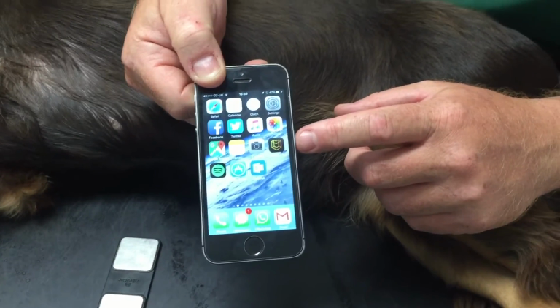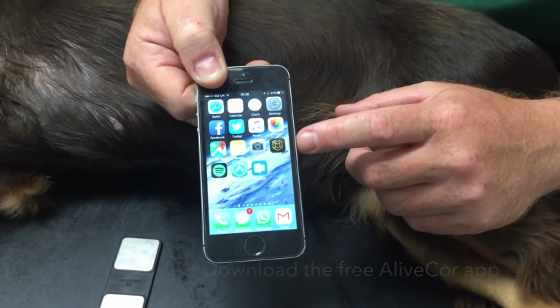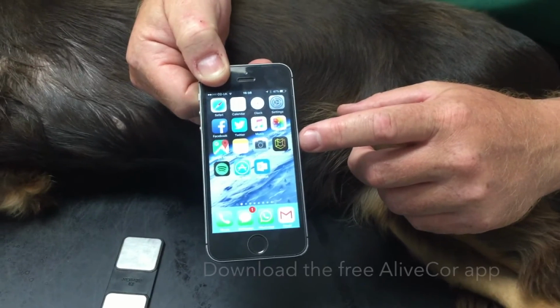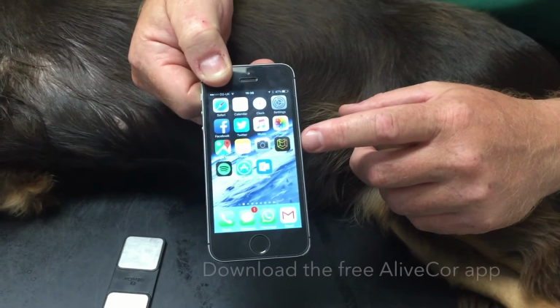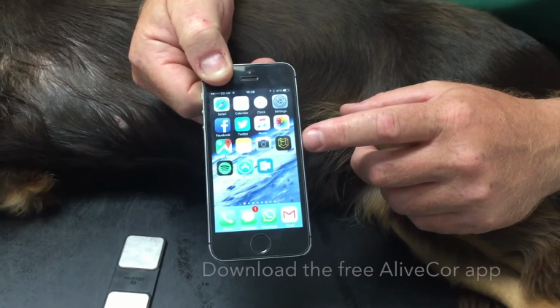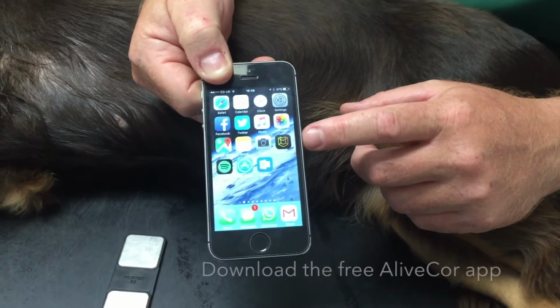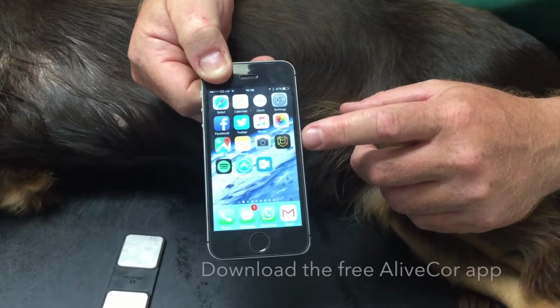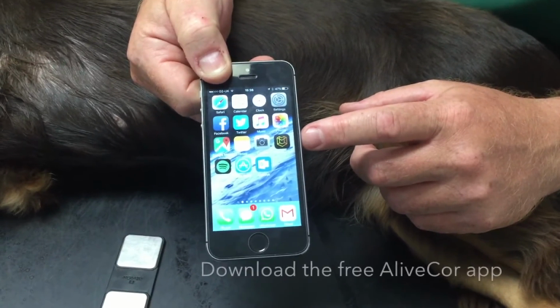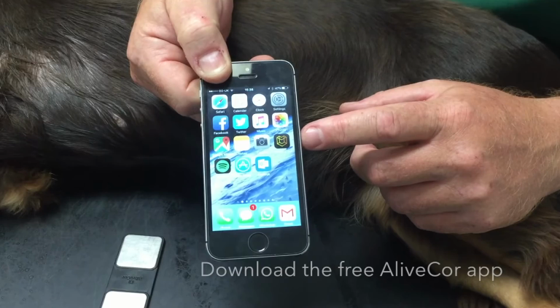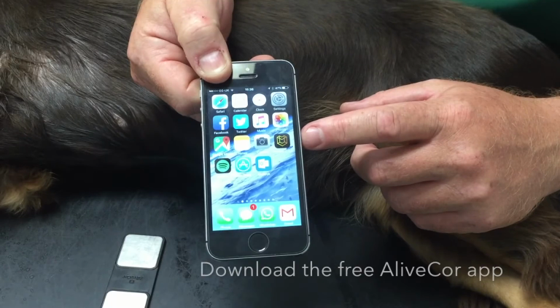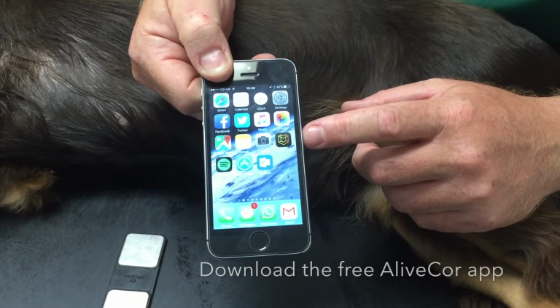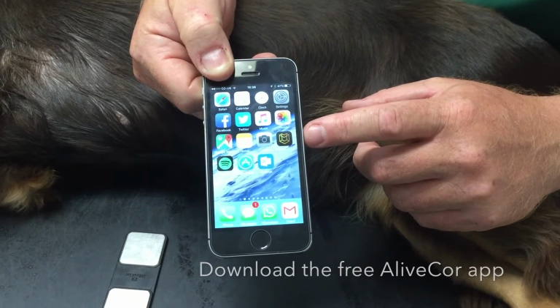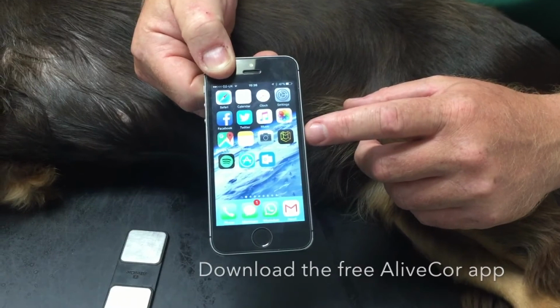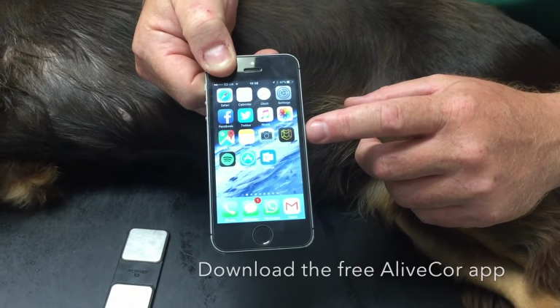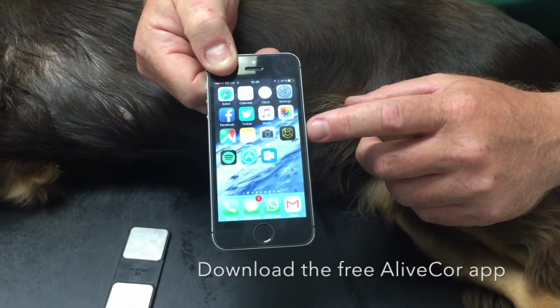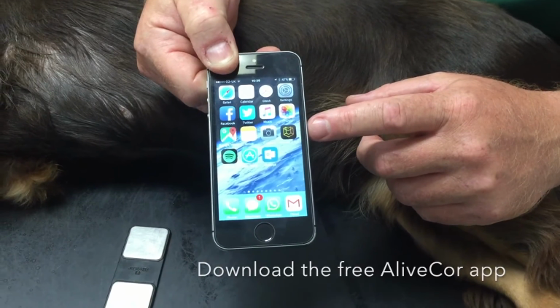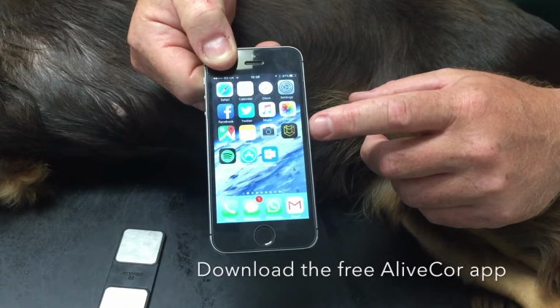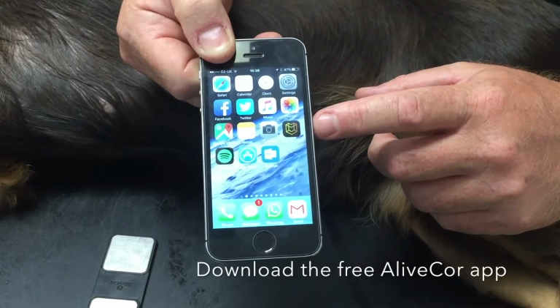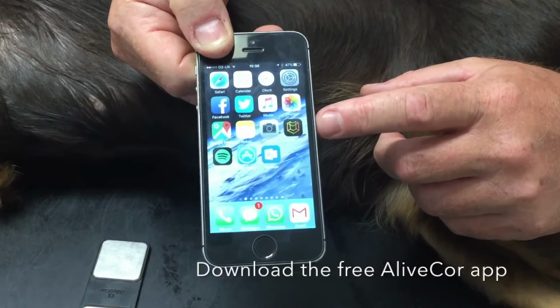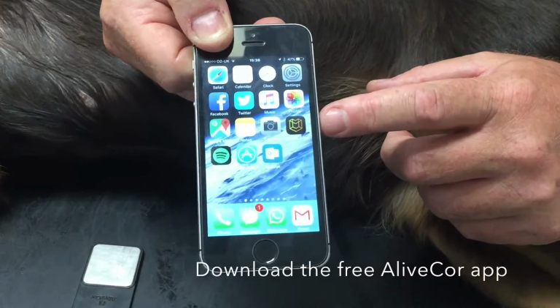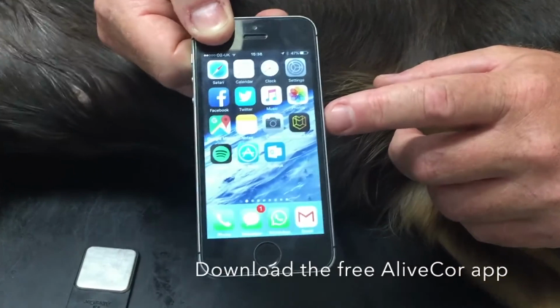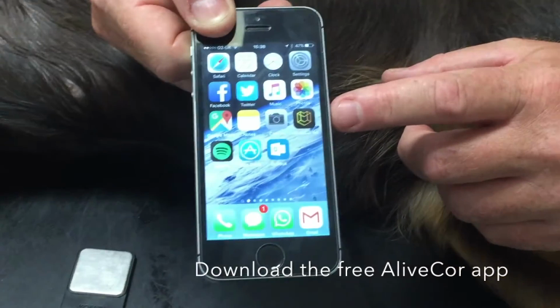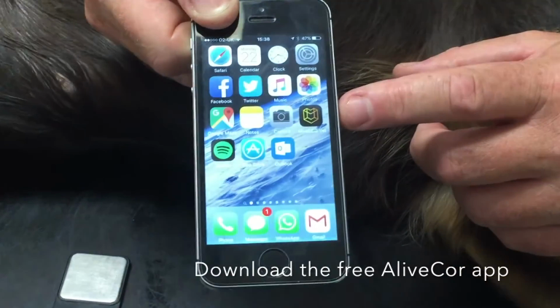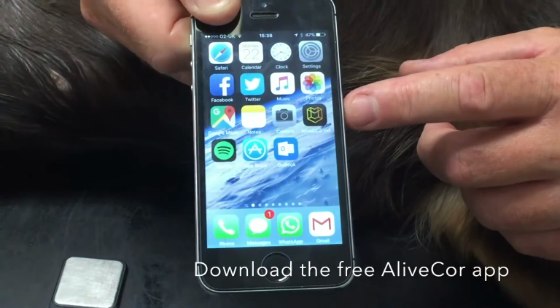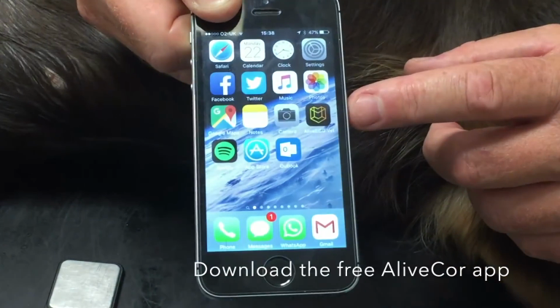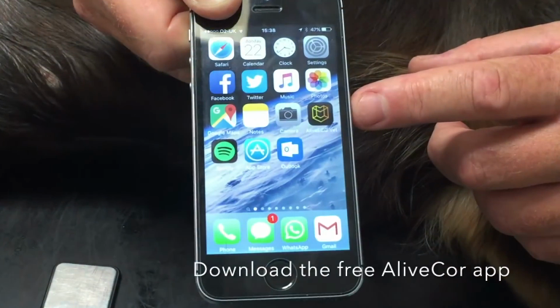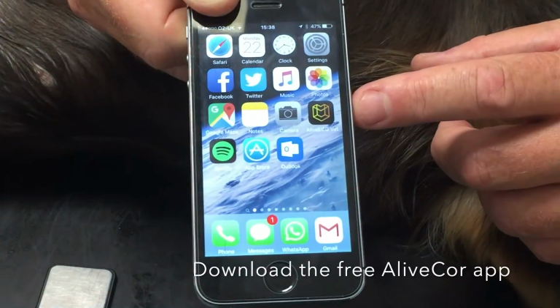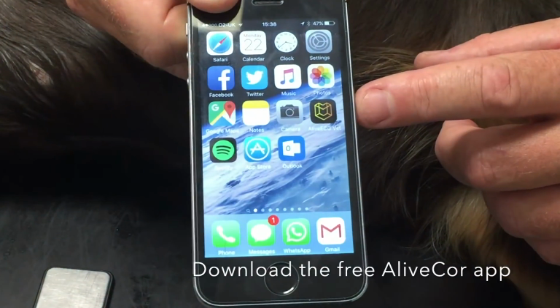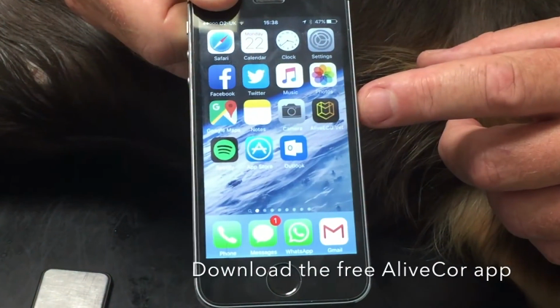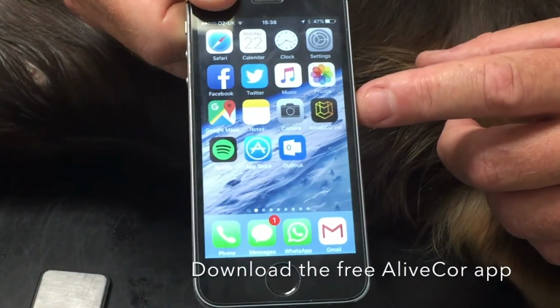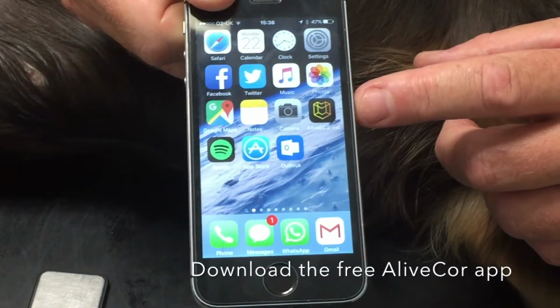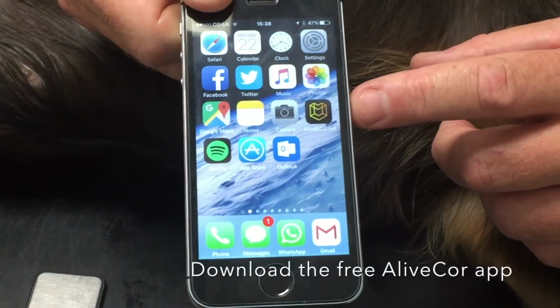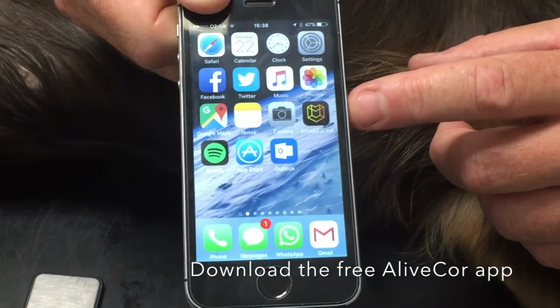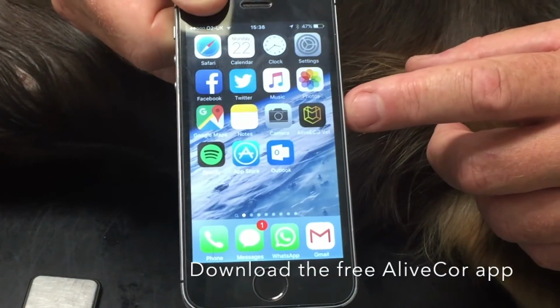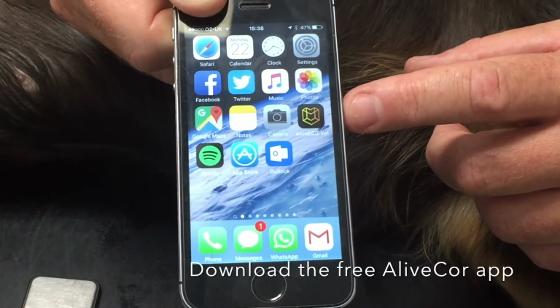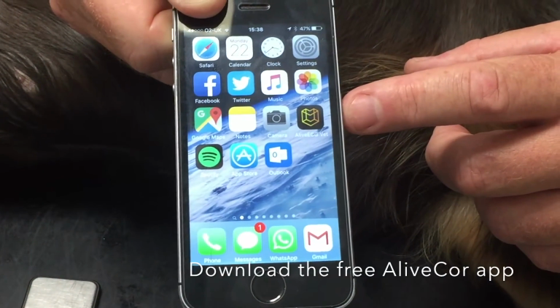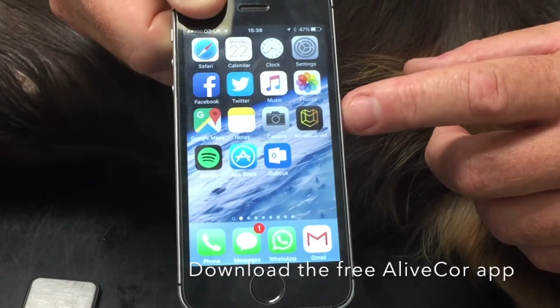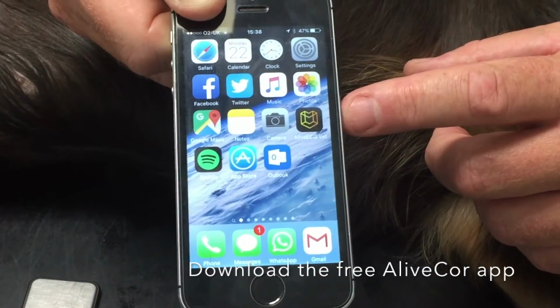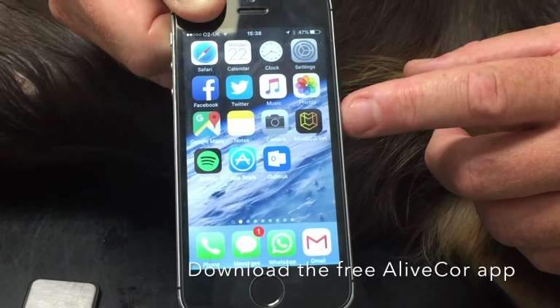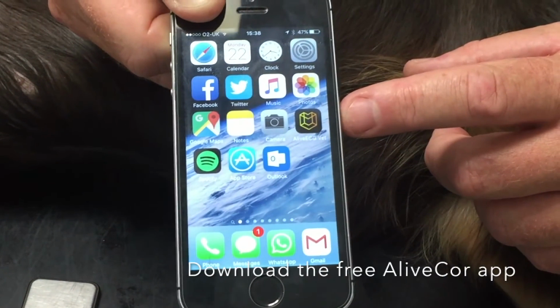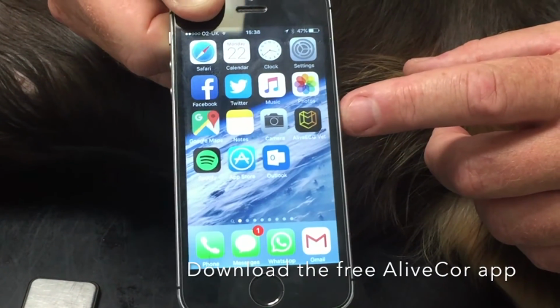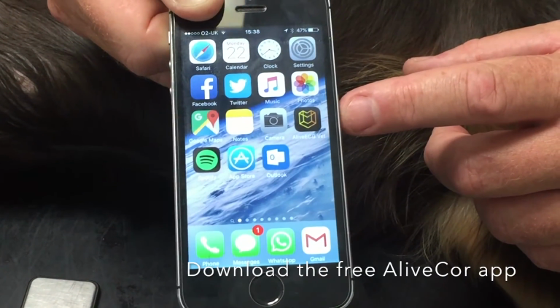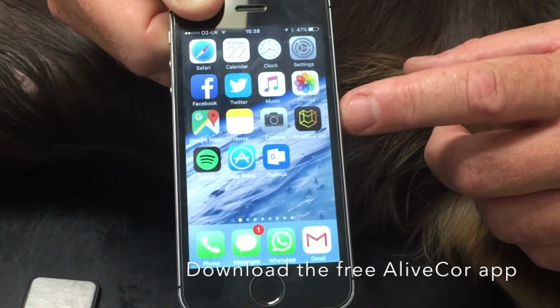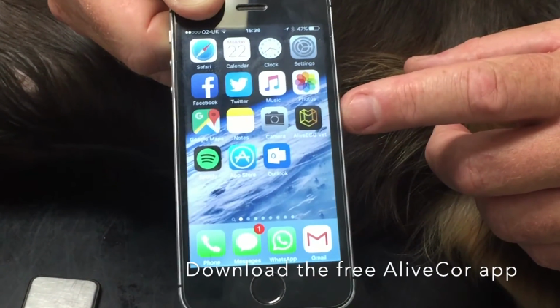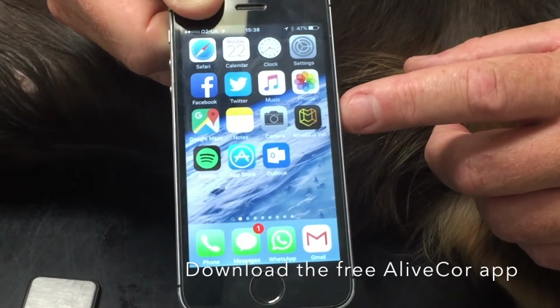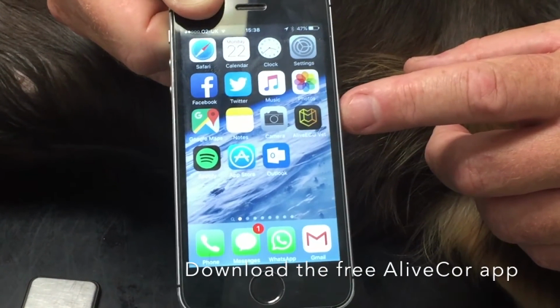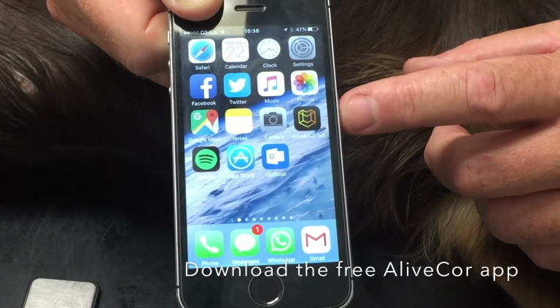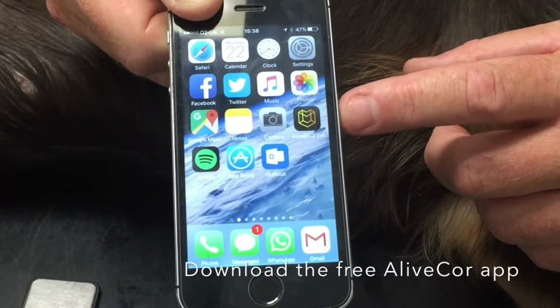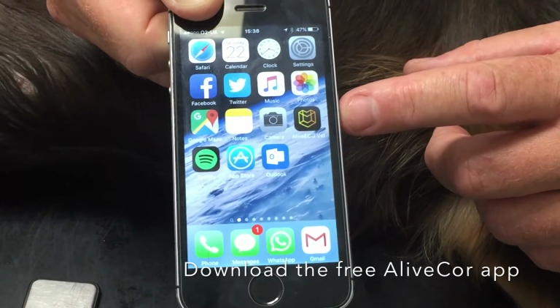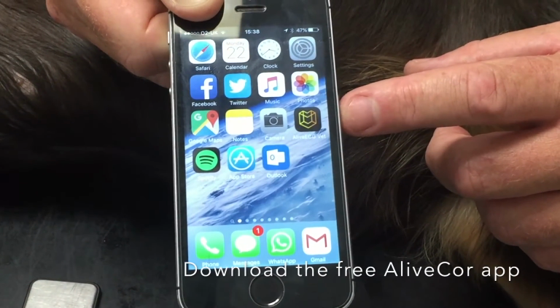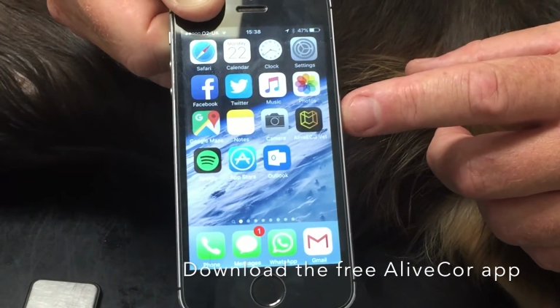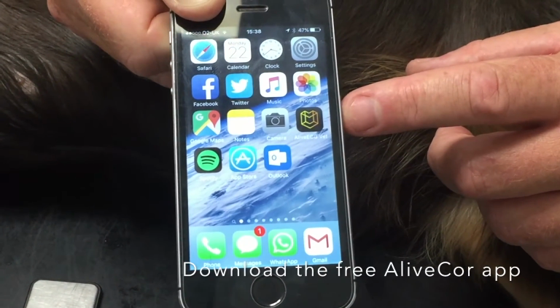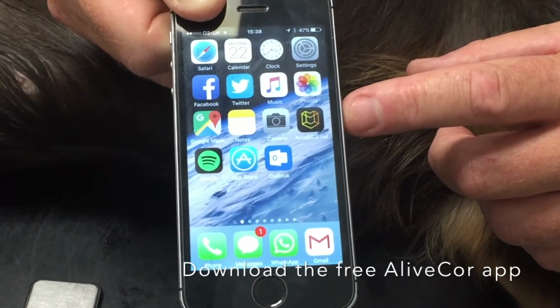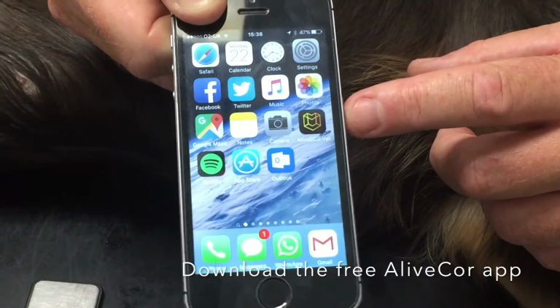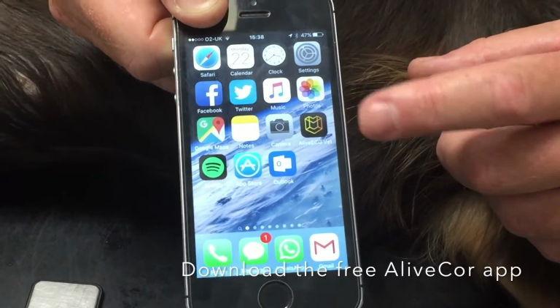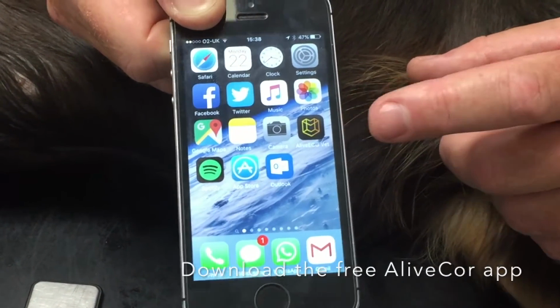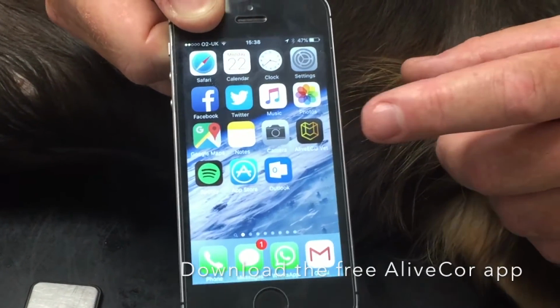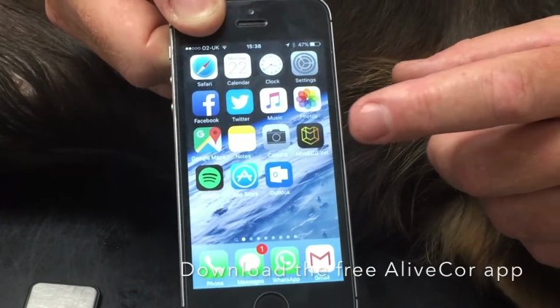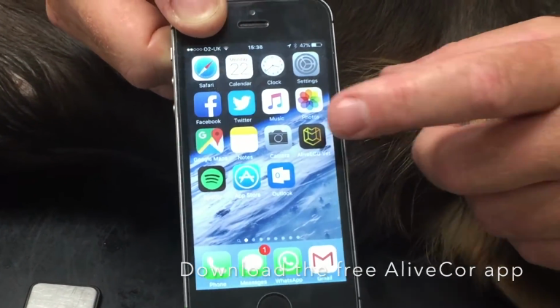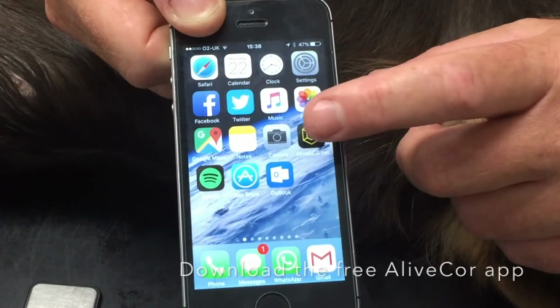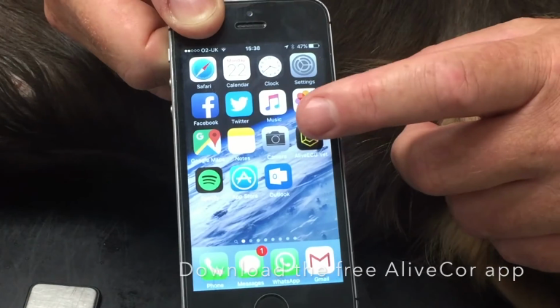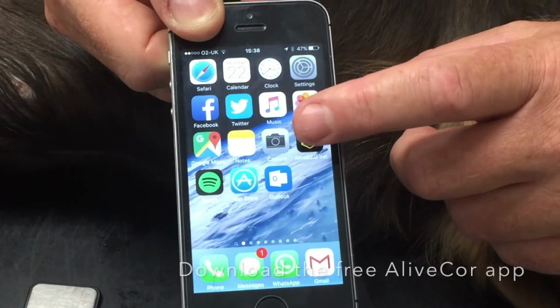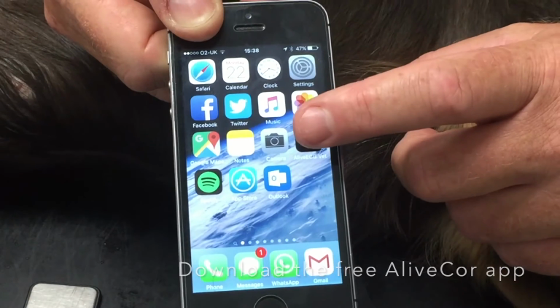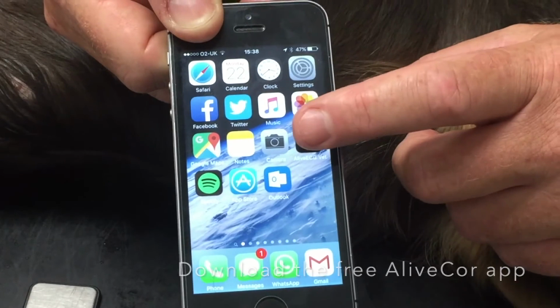You need to download the AliveCore veterinary app. And to record an ECG, open the app.